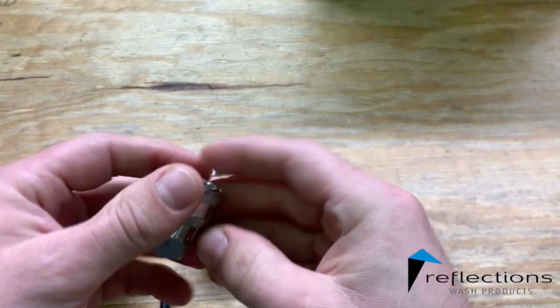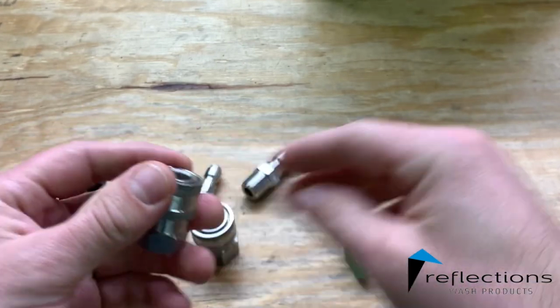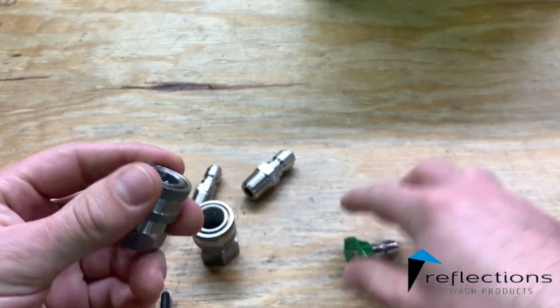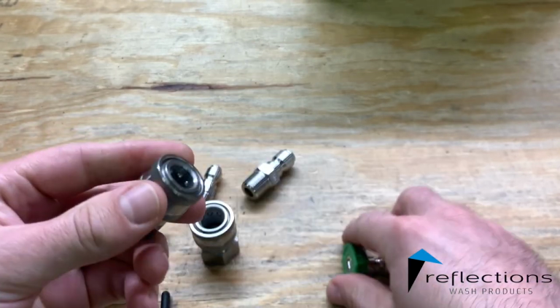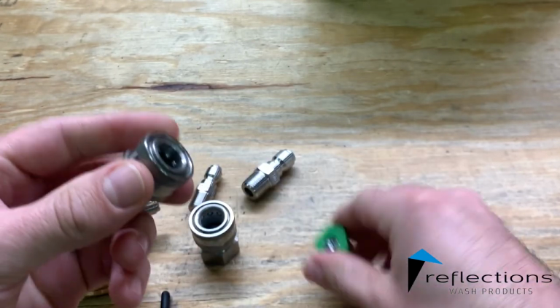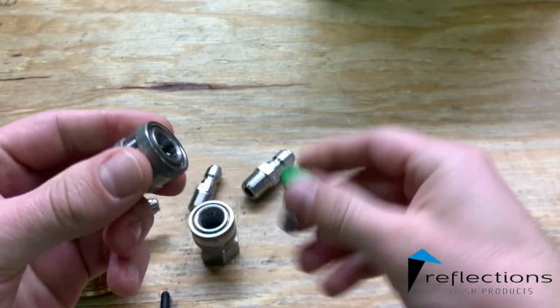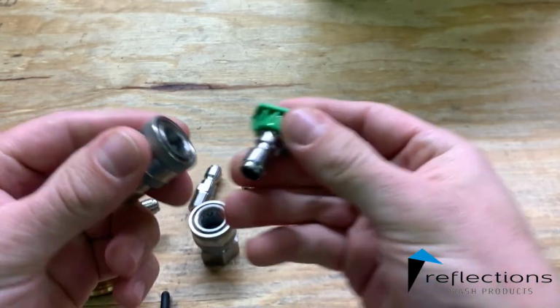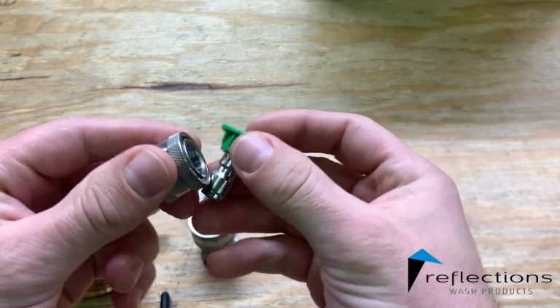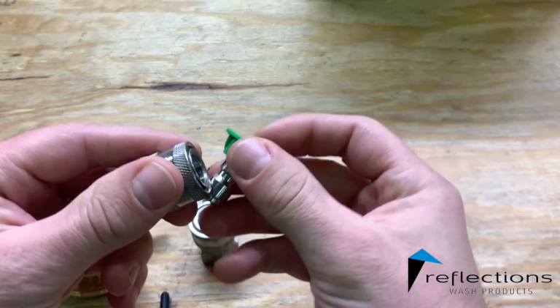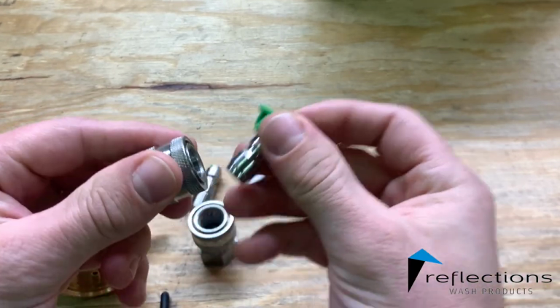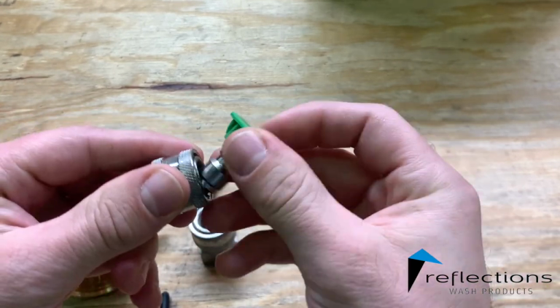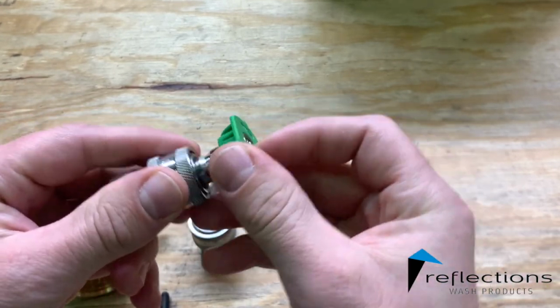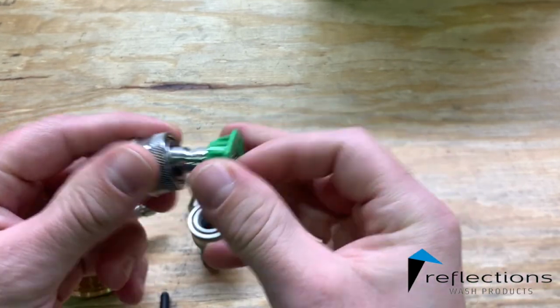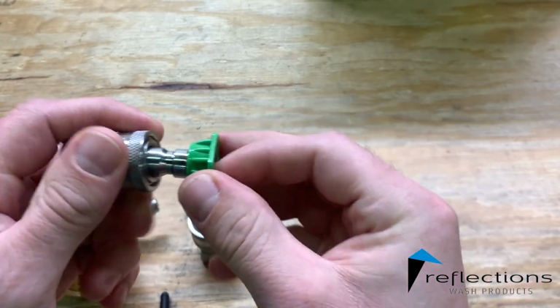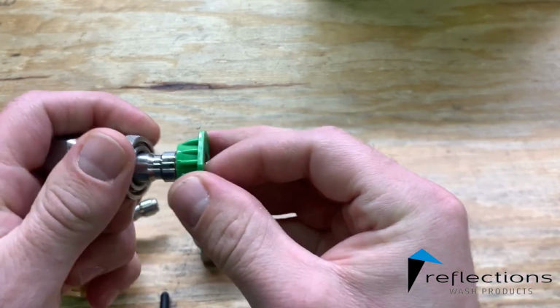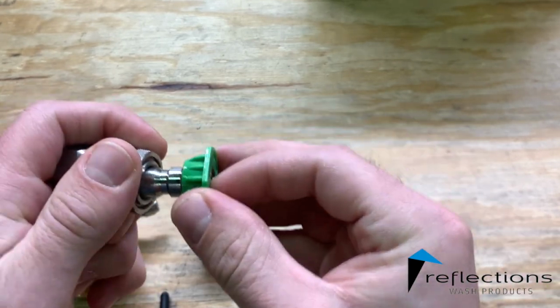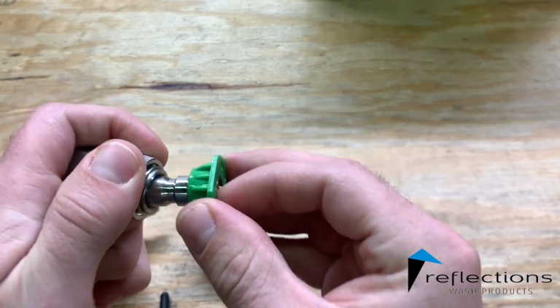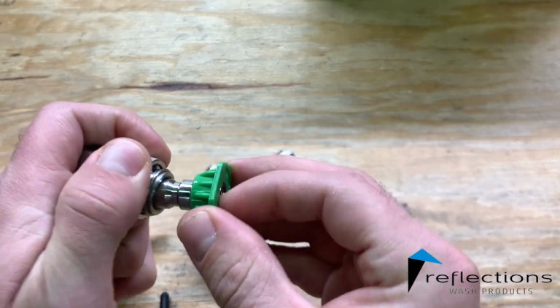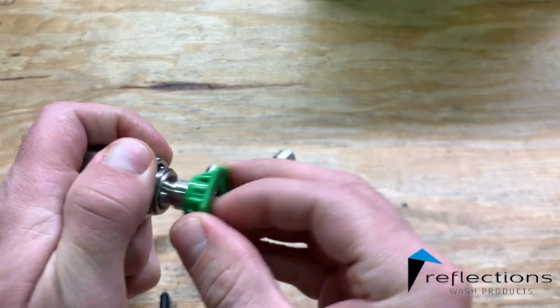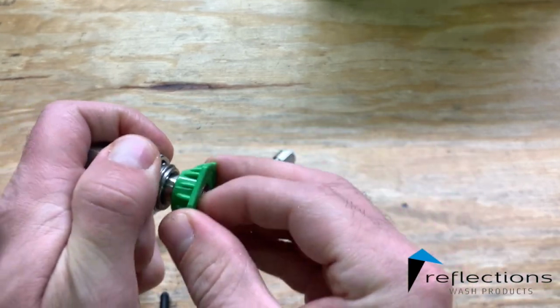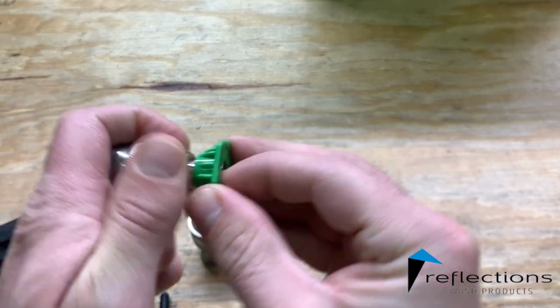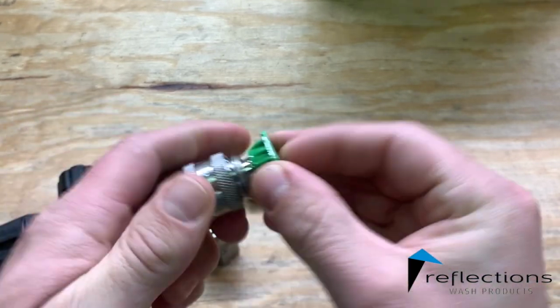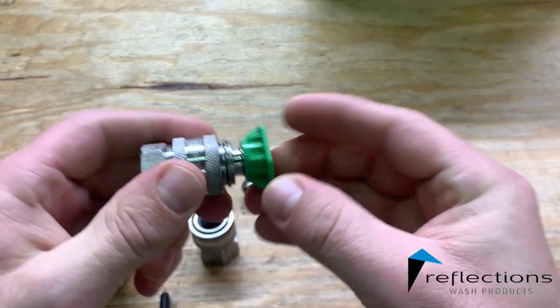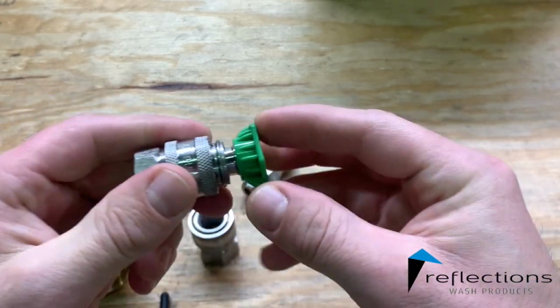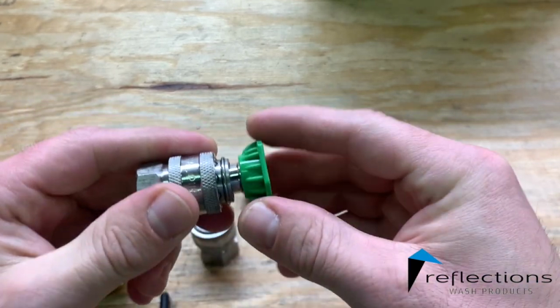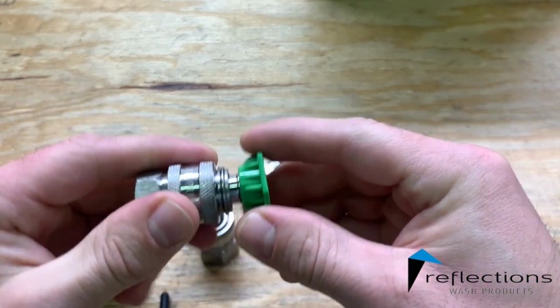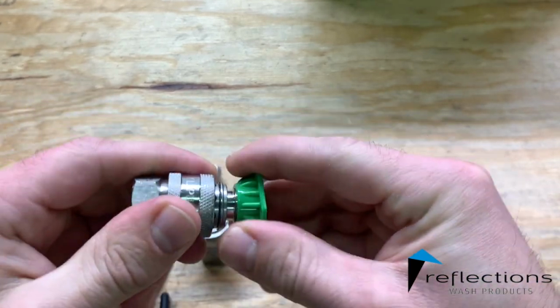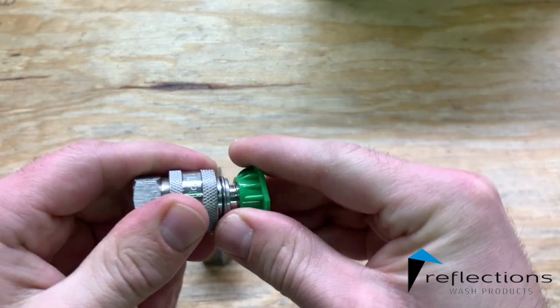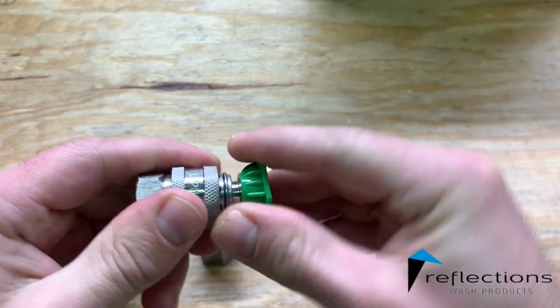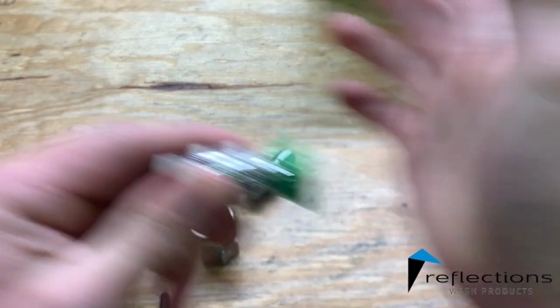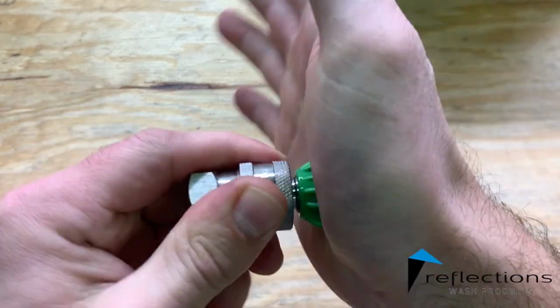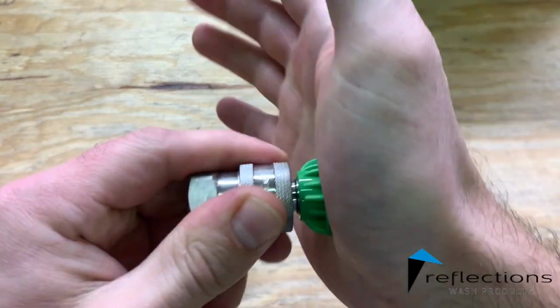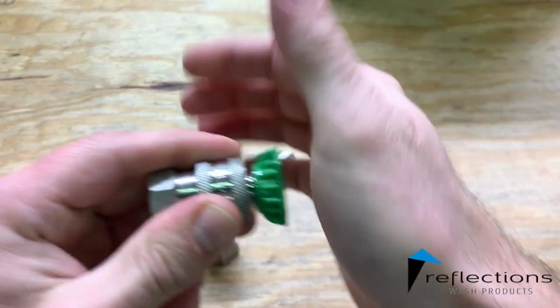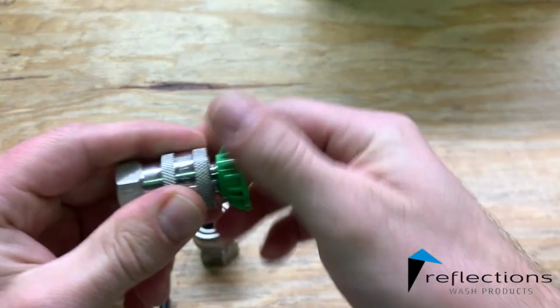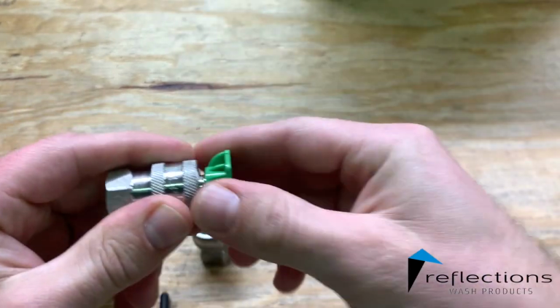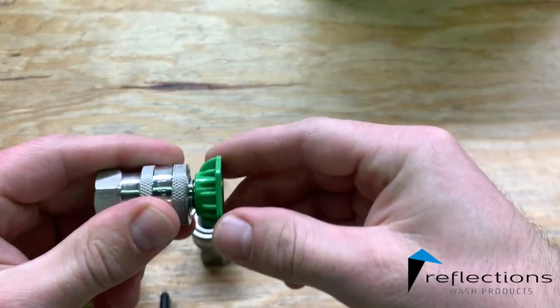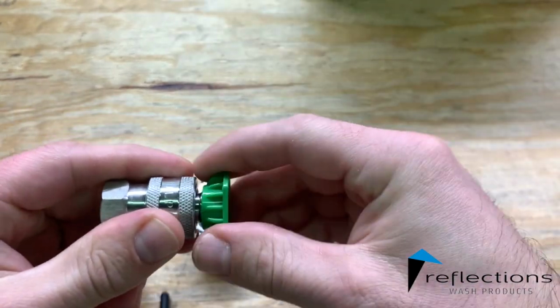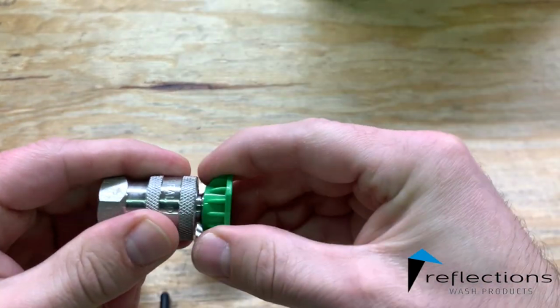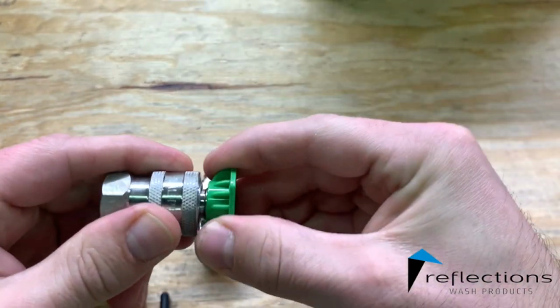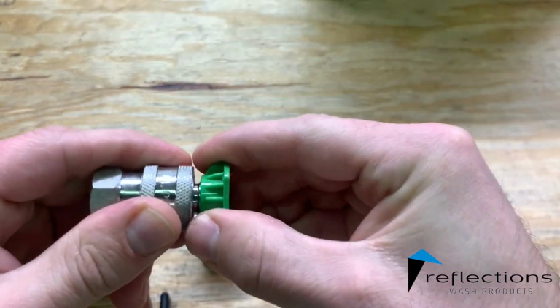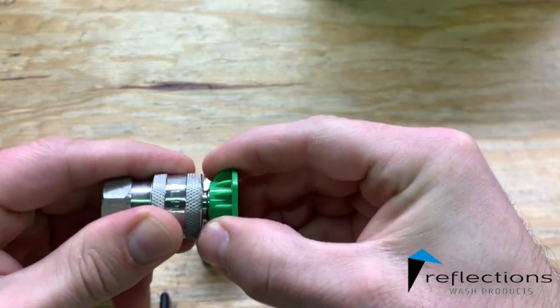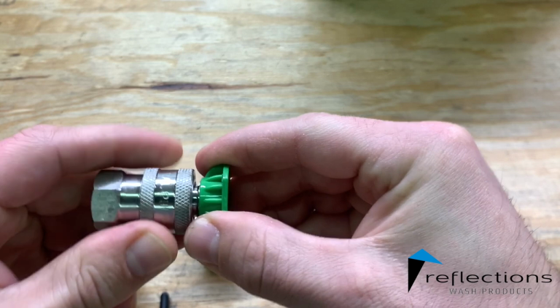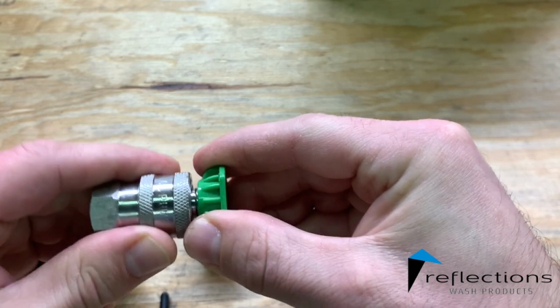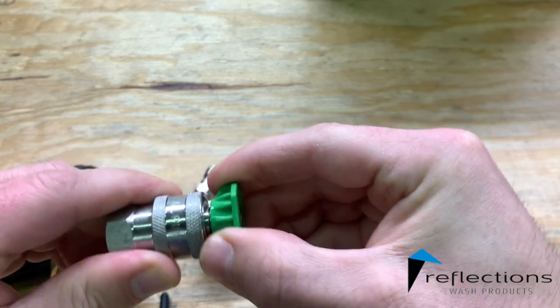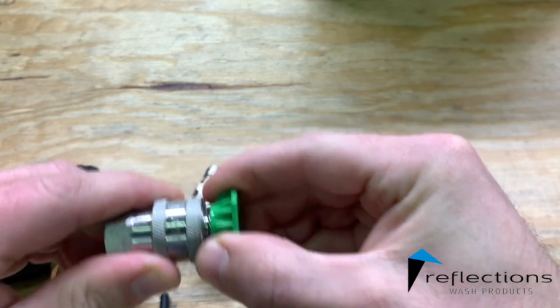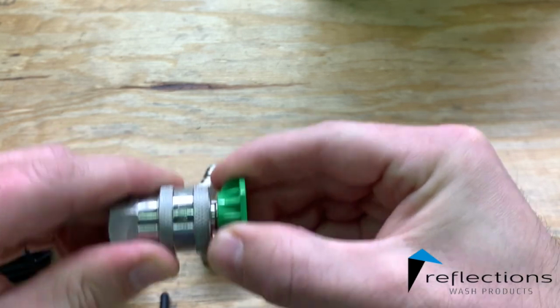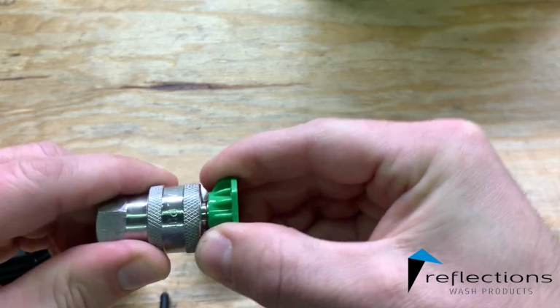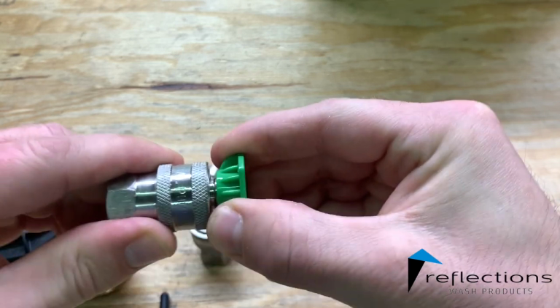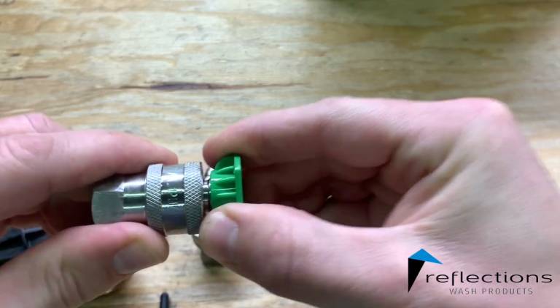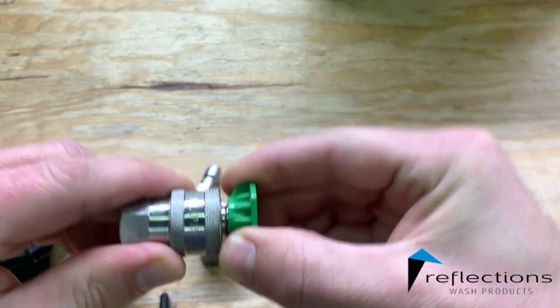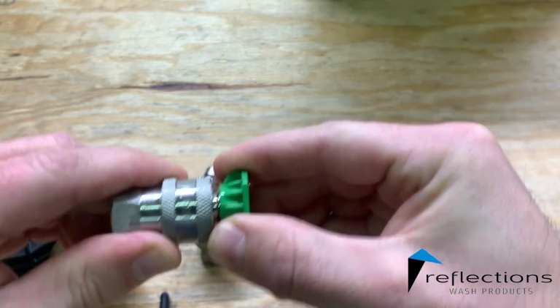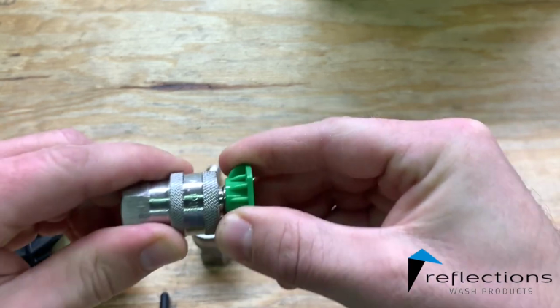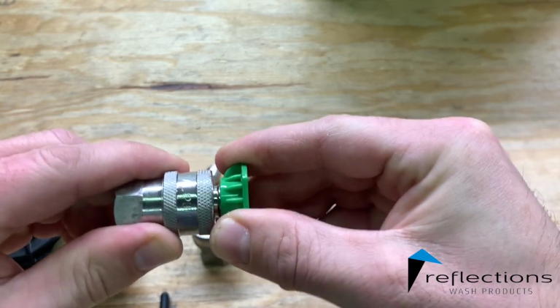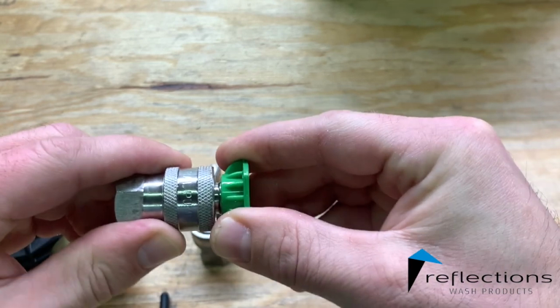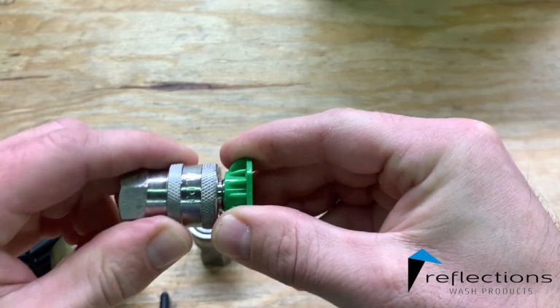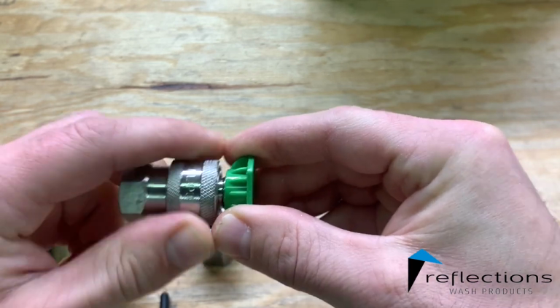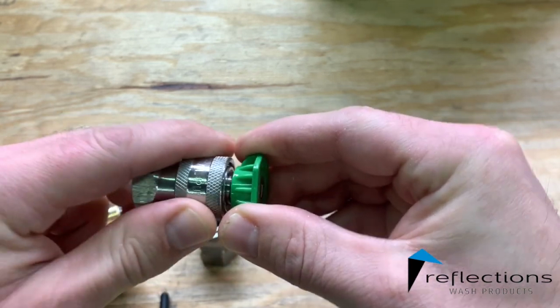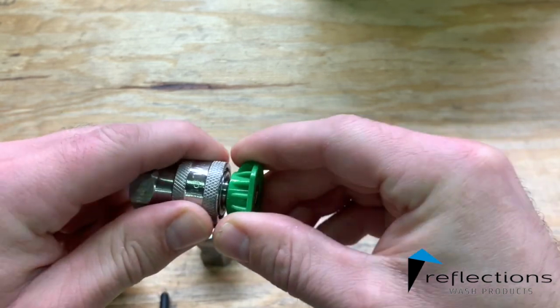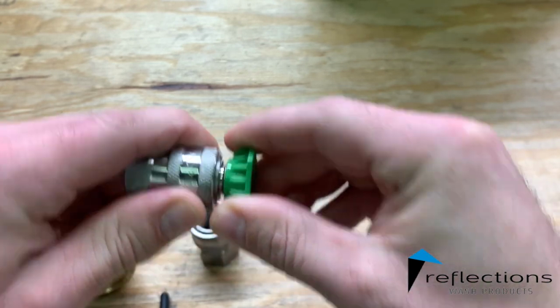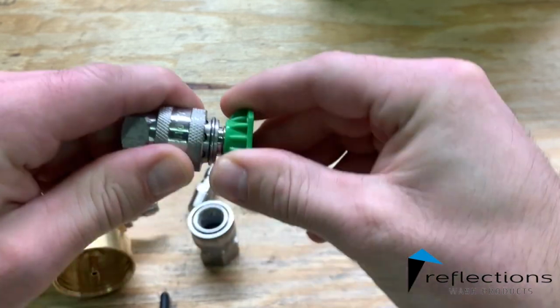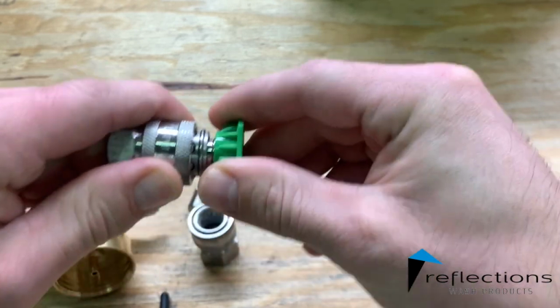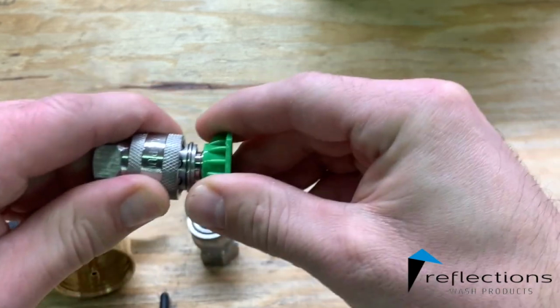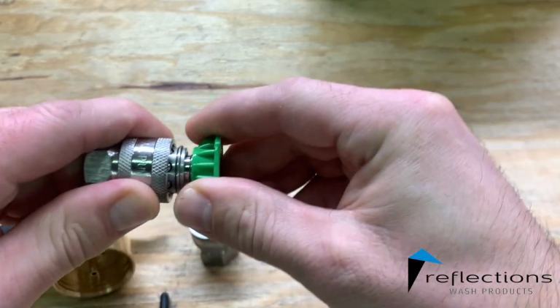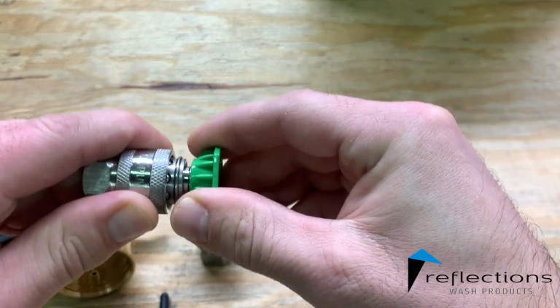This is the same size, it fits very snug in the end of your gun. That's how it should be.